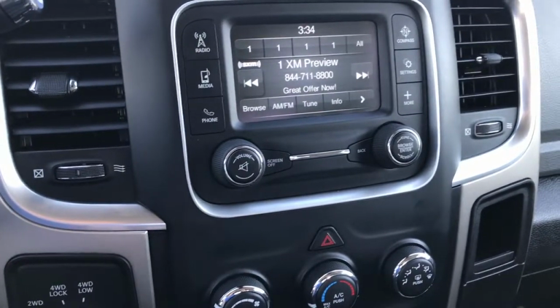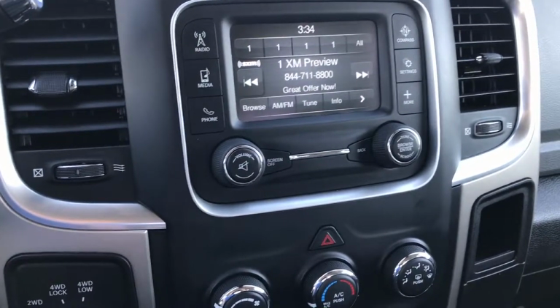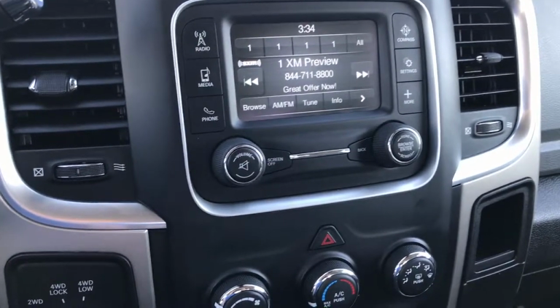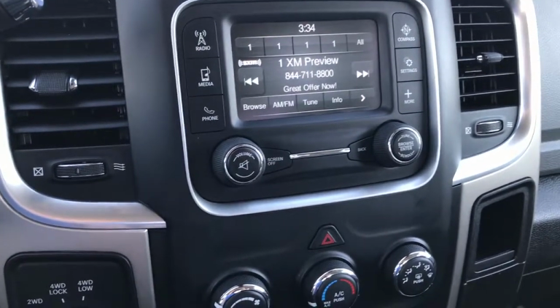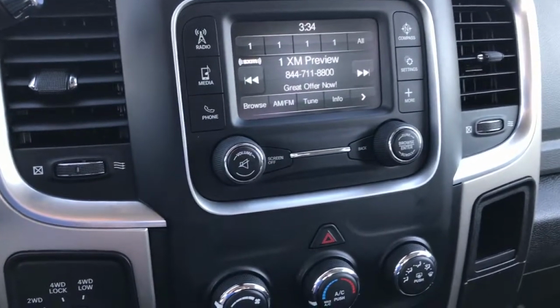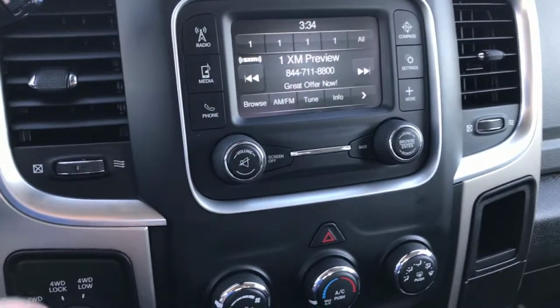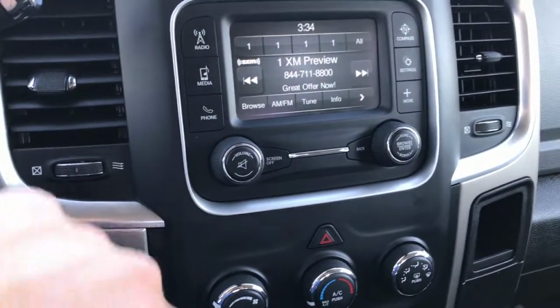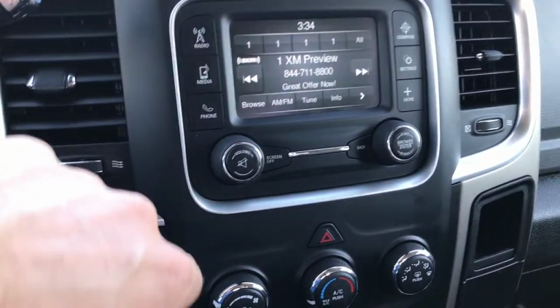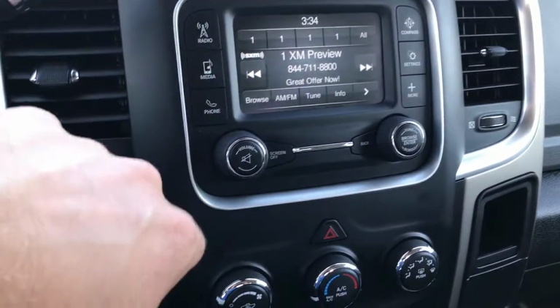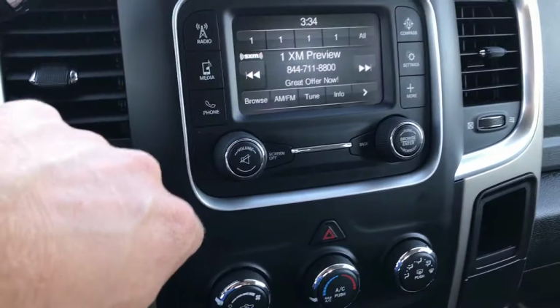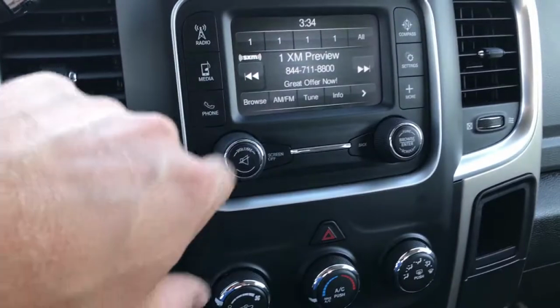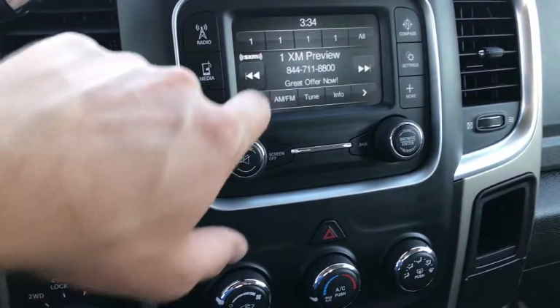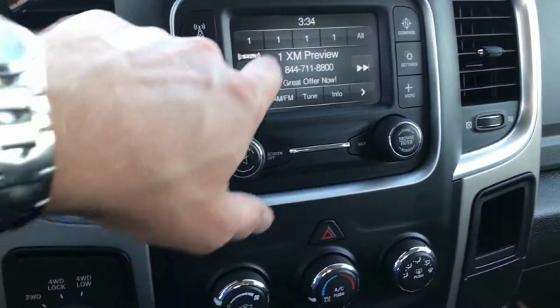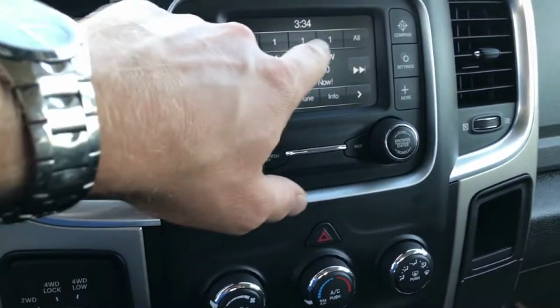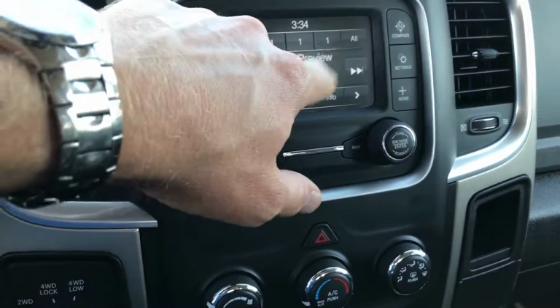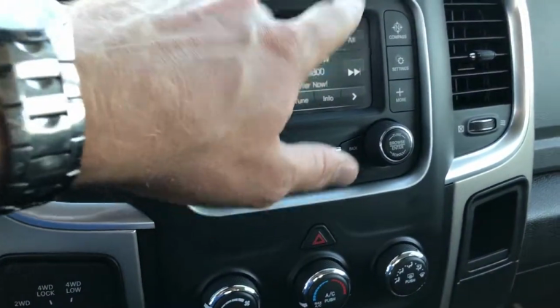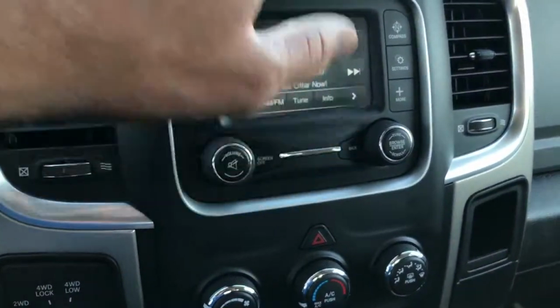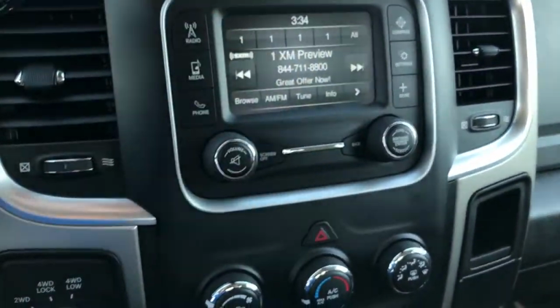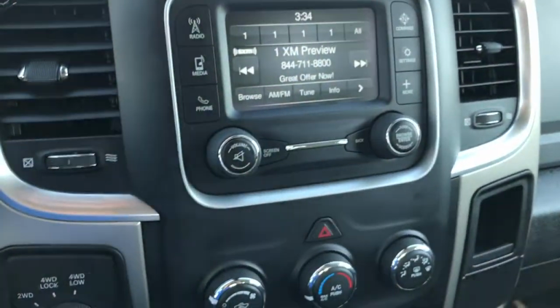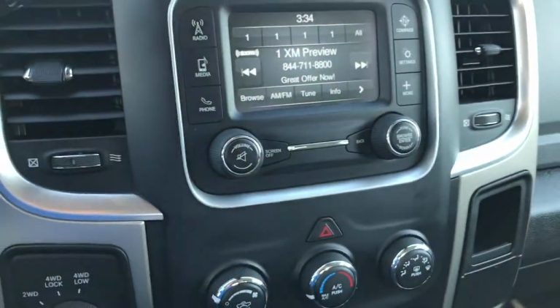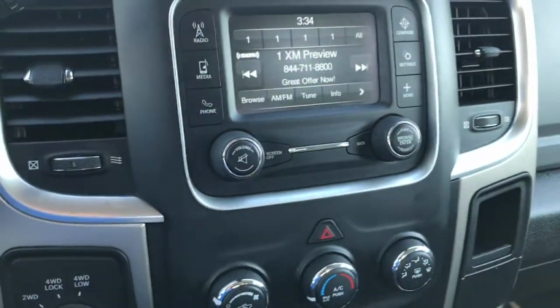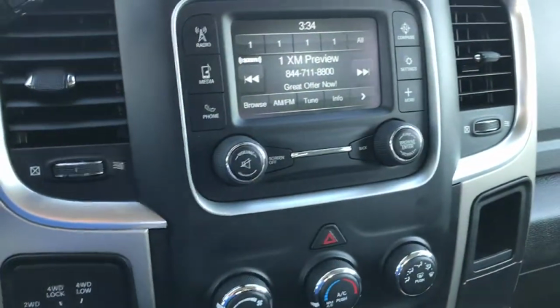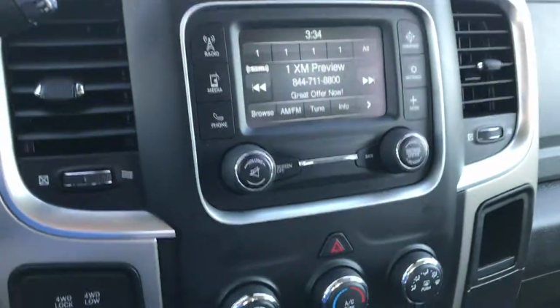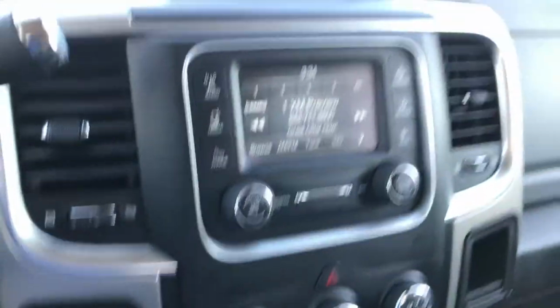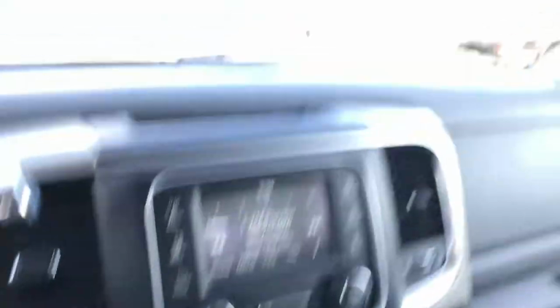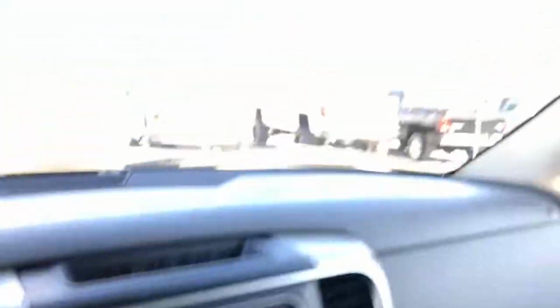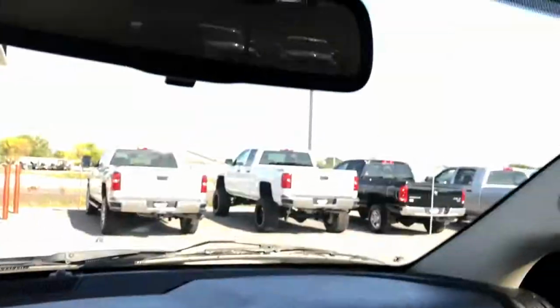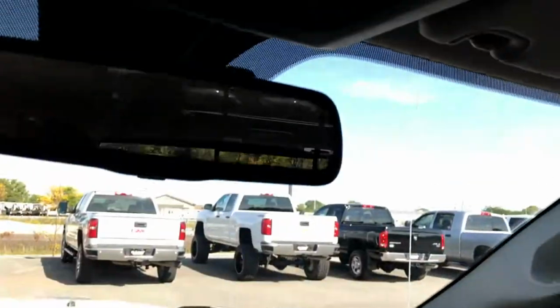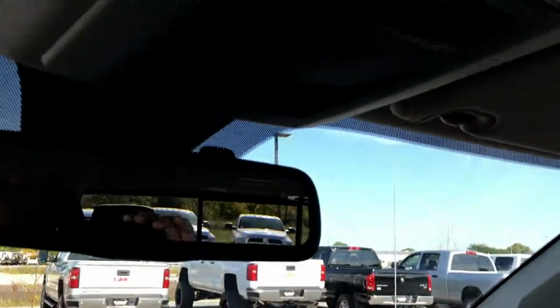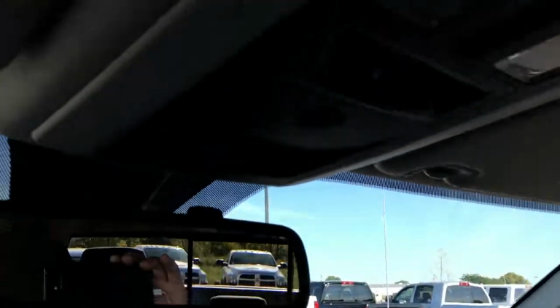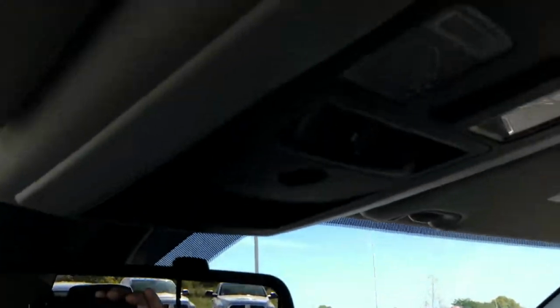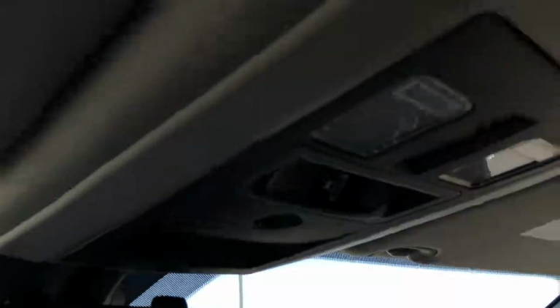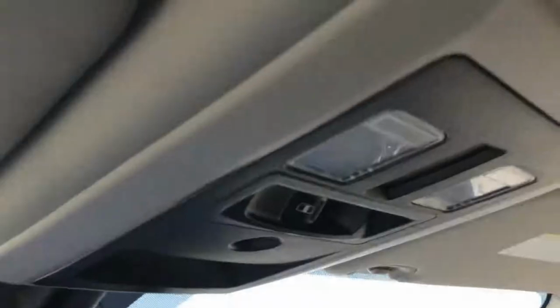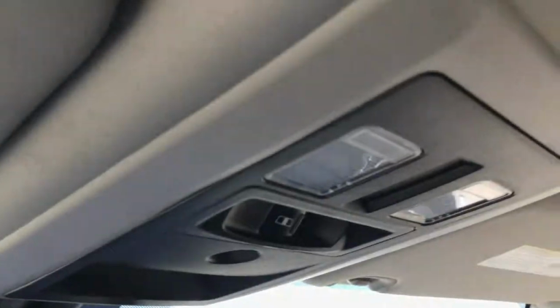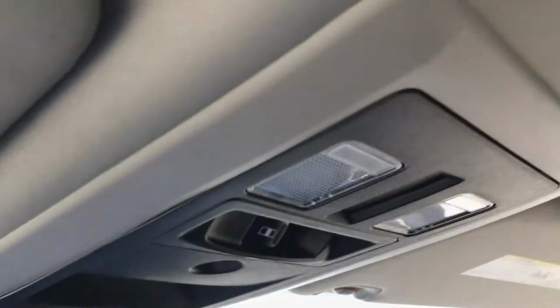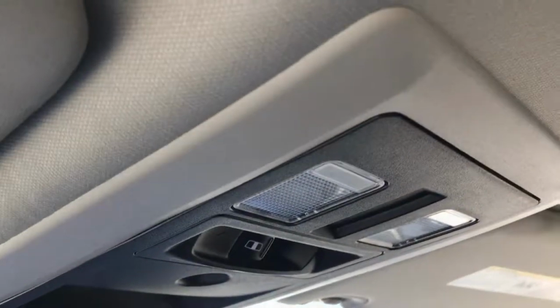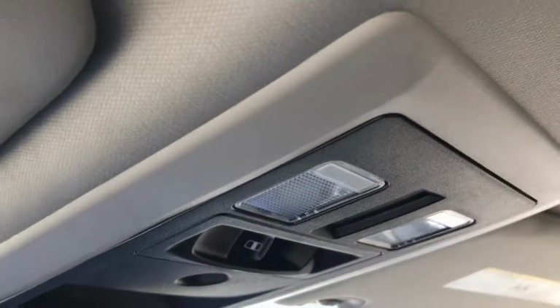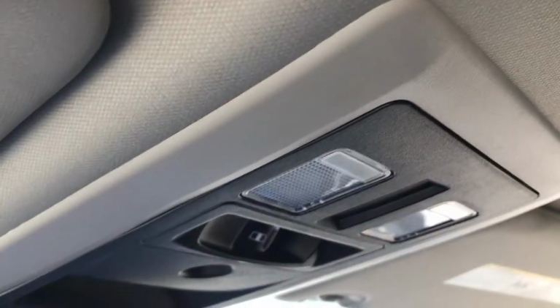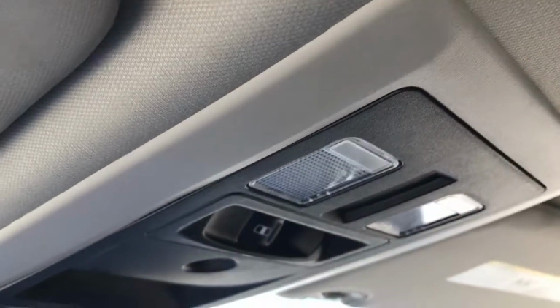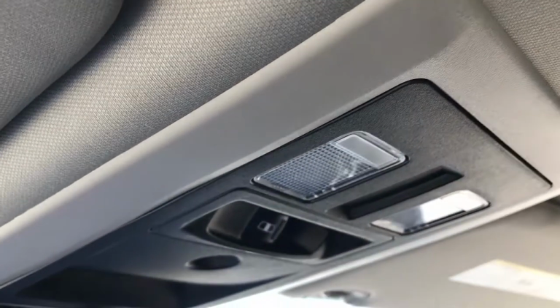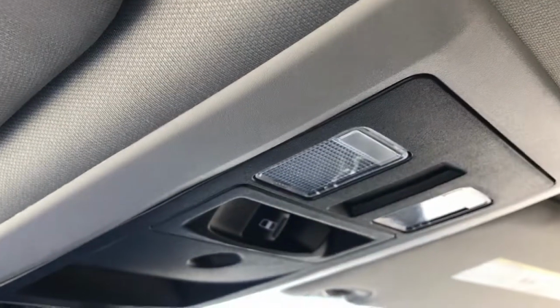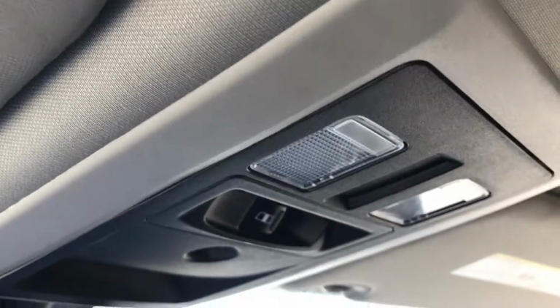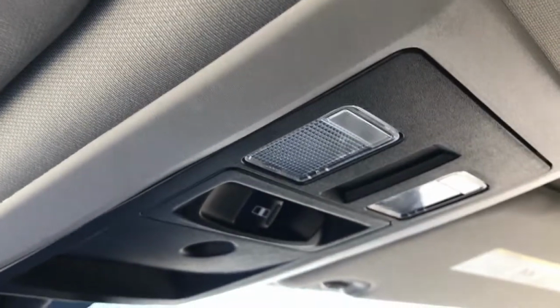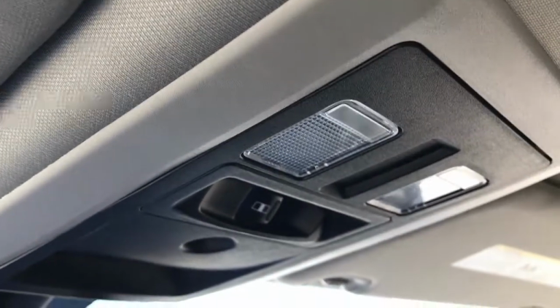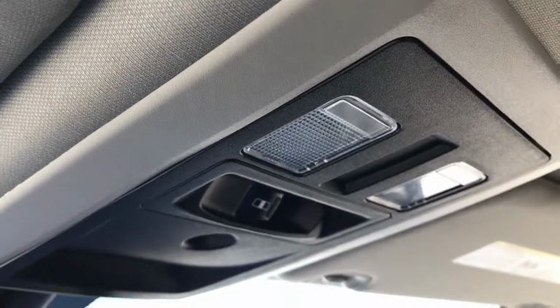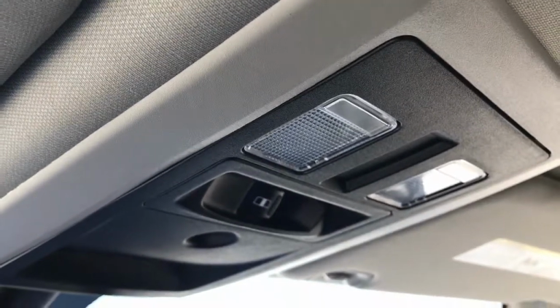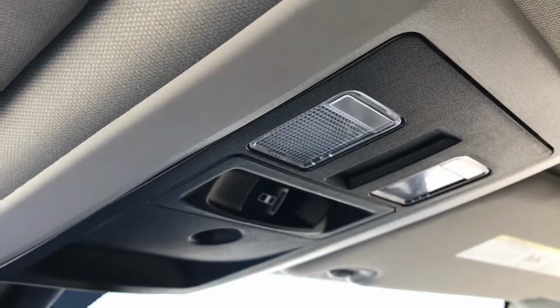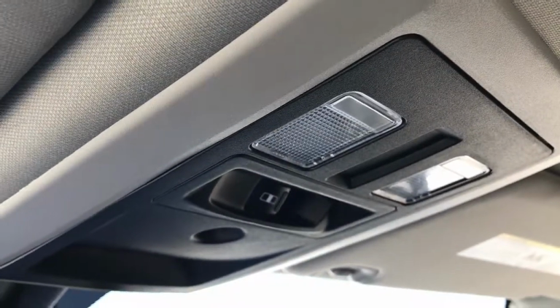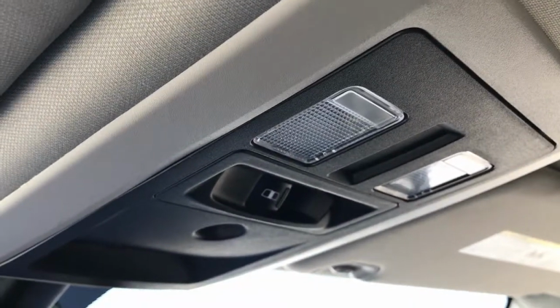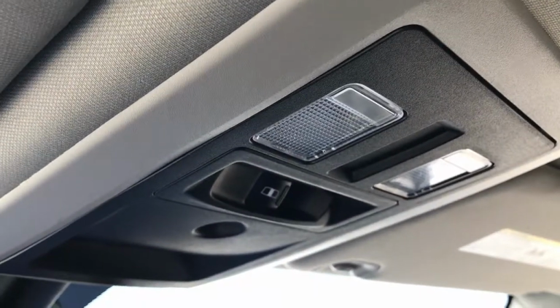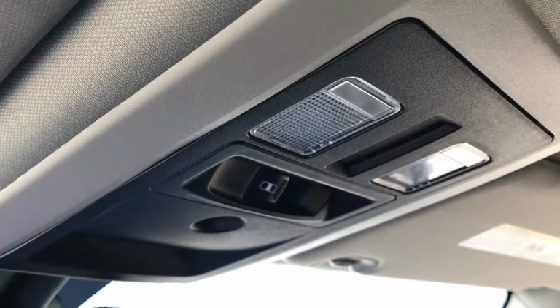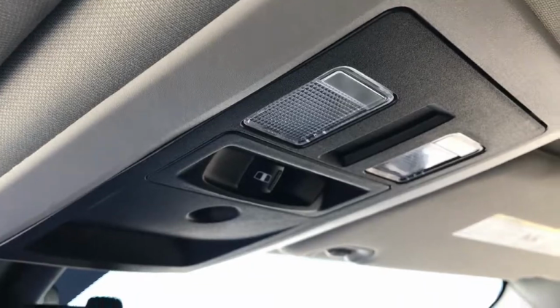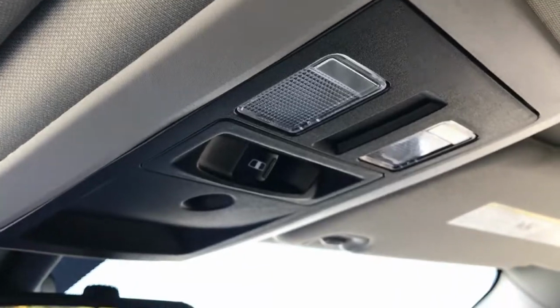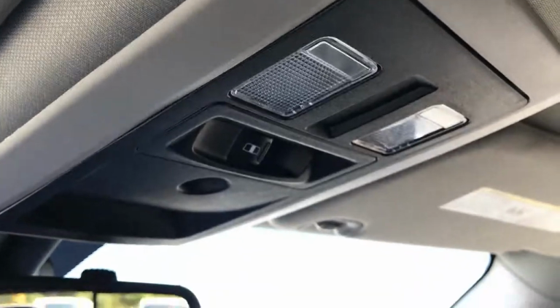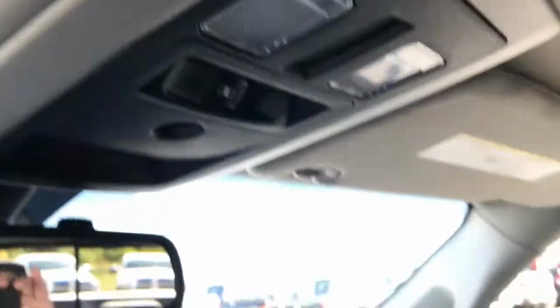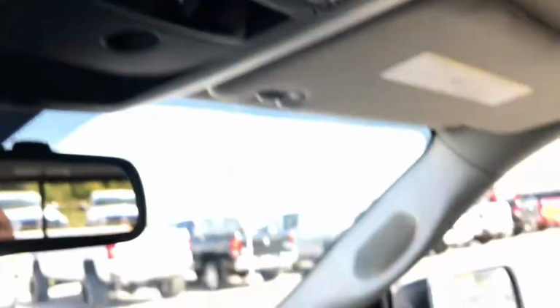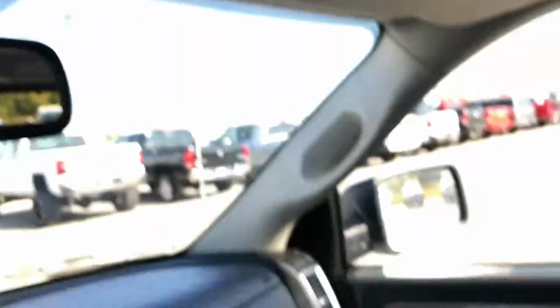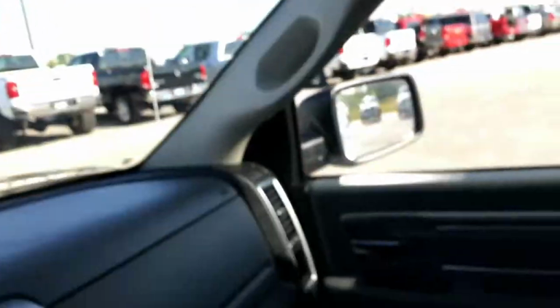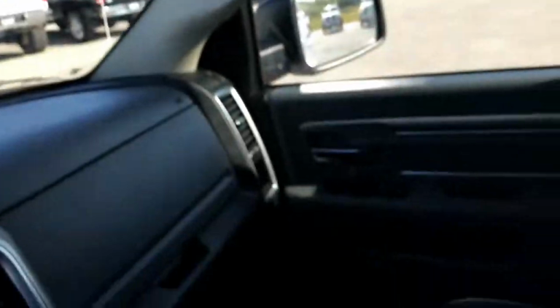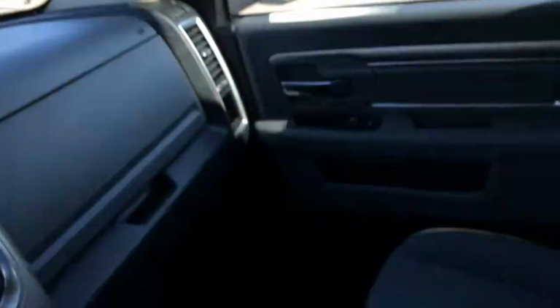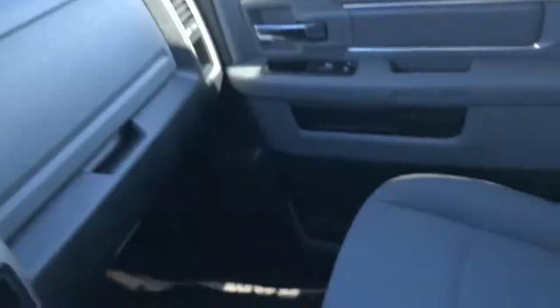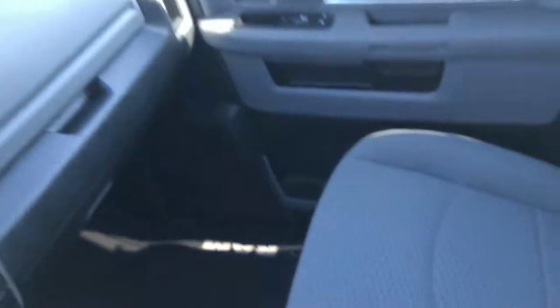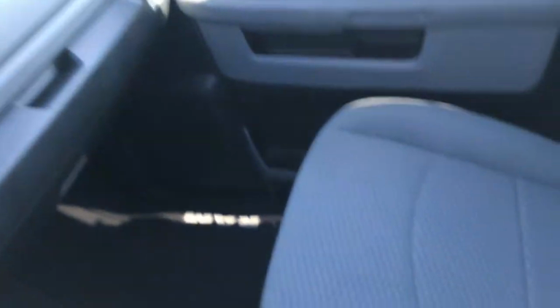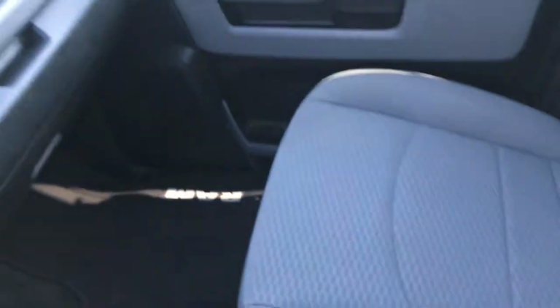This one also has the Bluetooth capabilities and it is a touch screen. Up here, not too much except the power sliding rear window and the map lights.